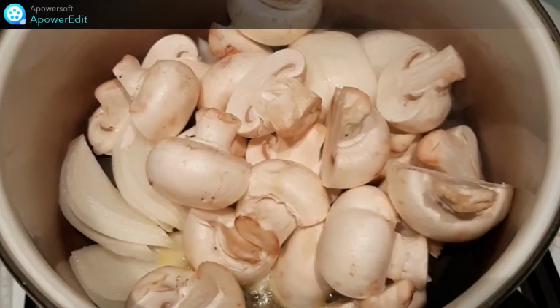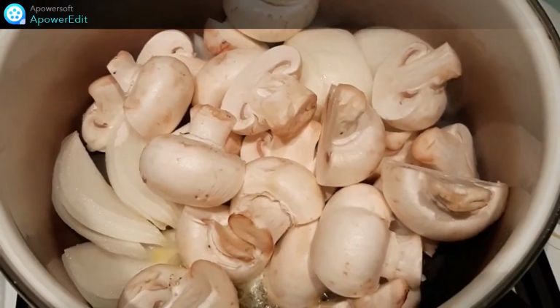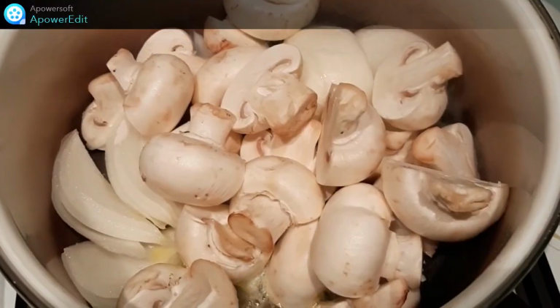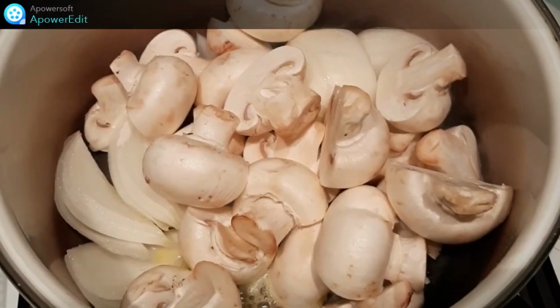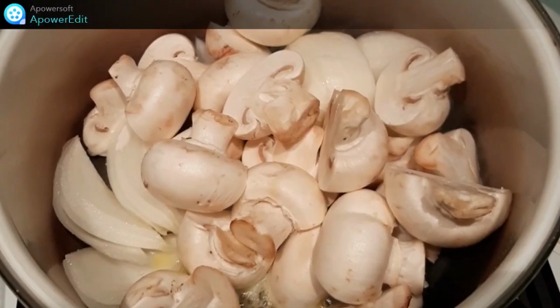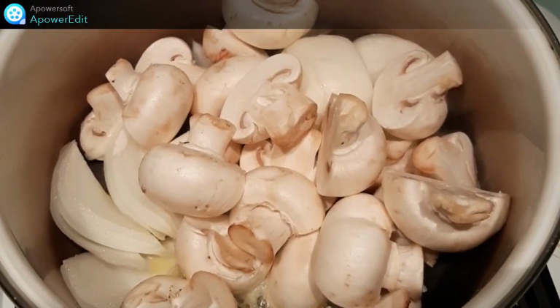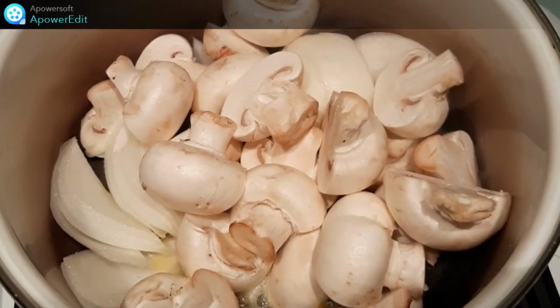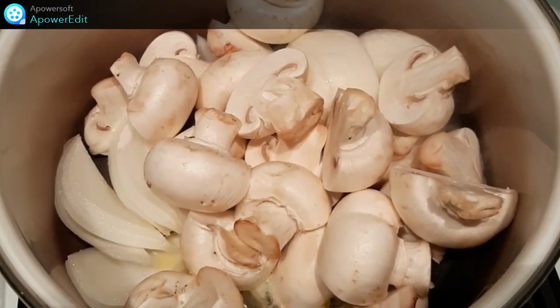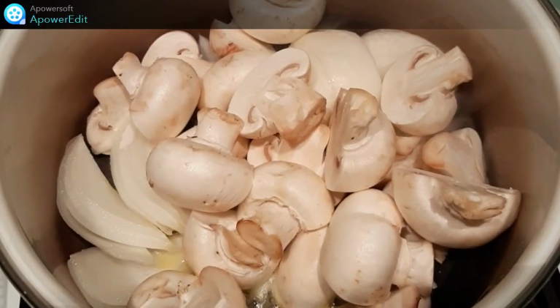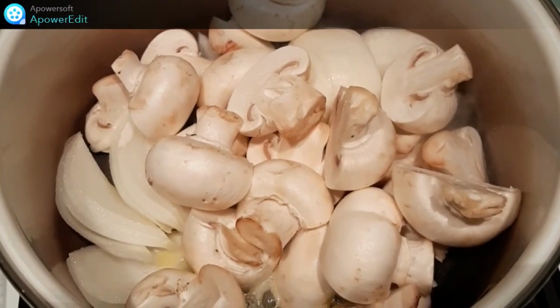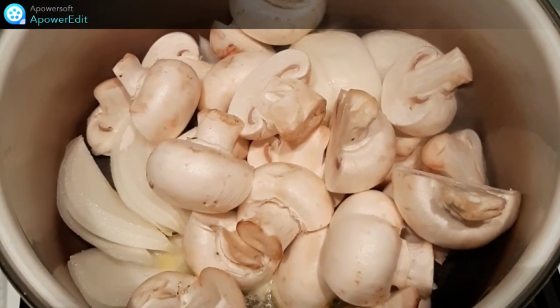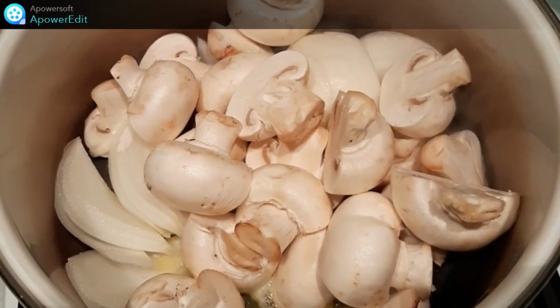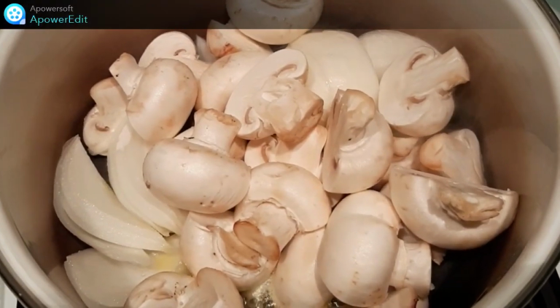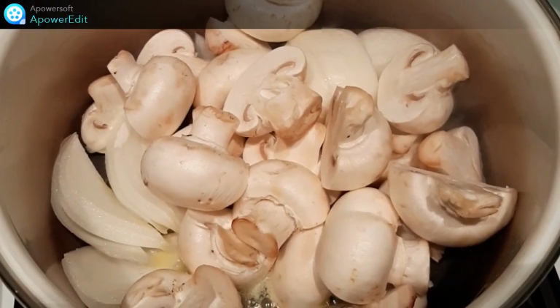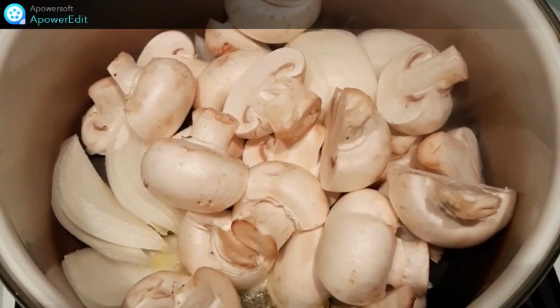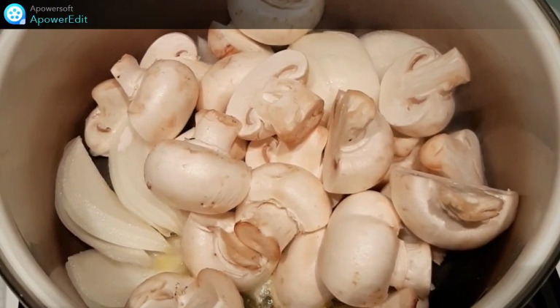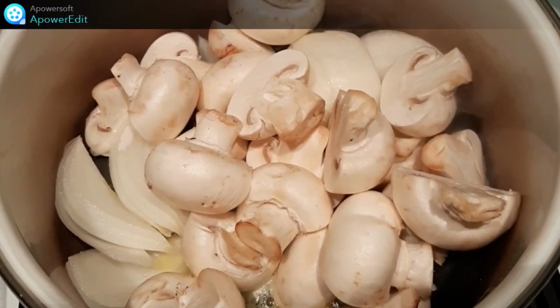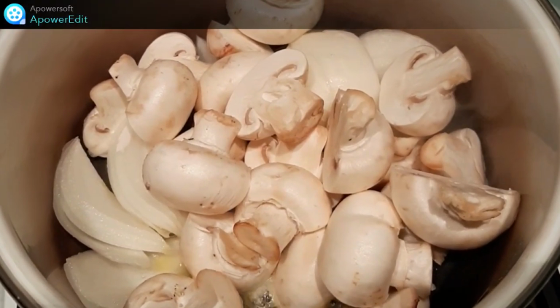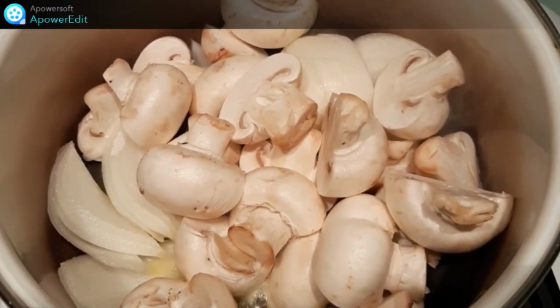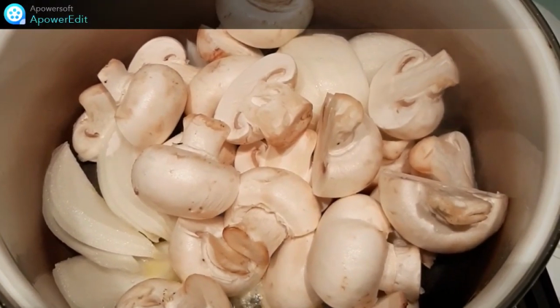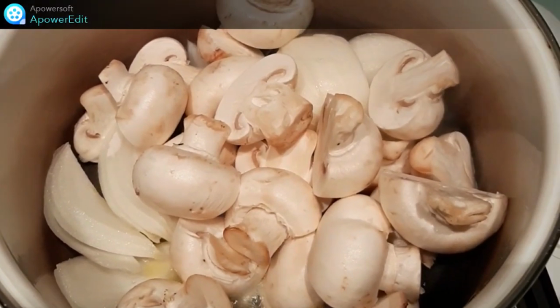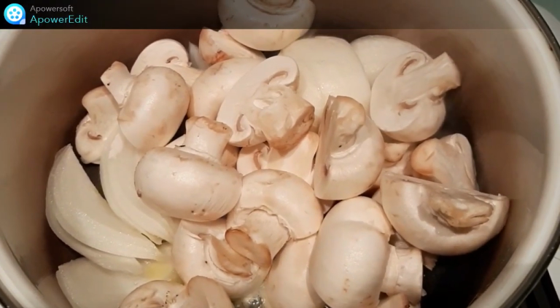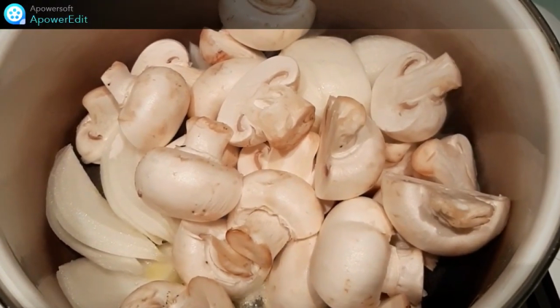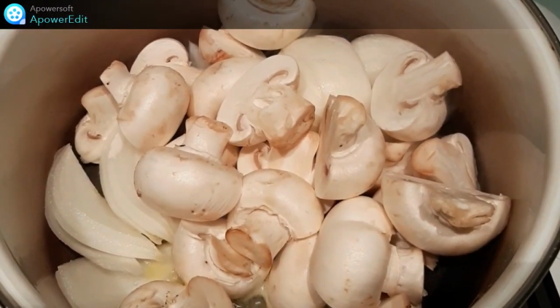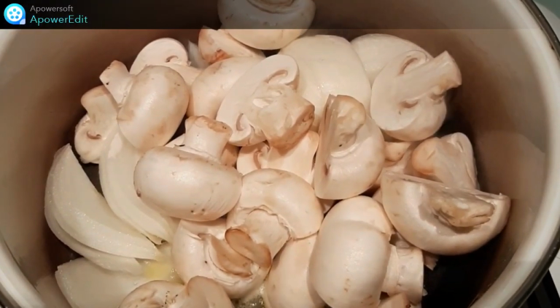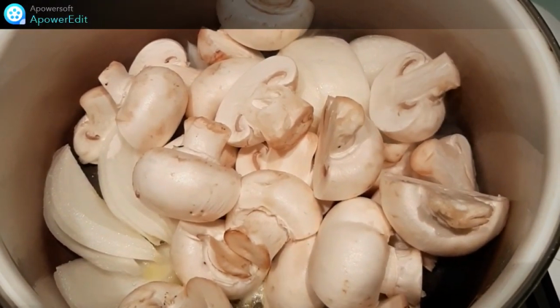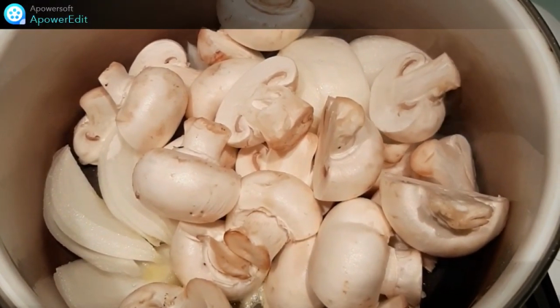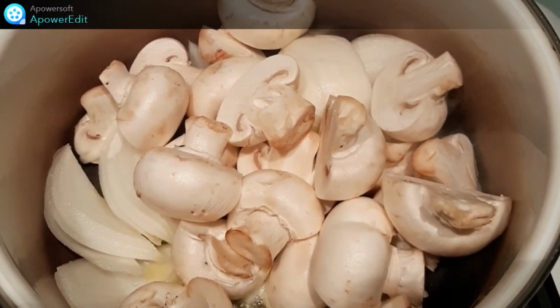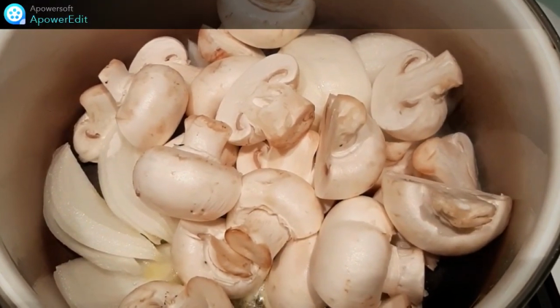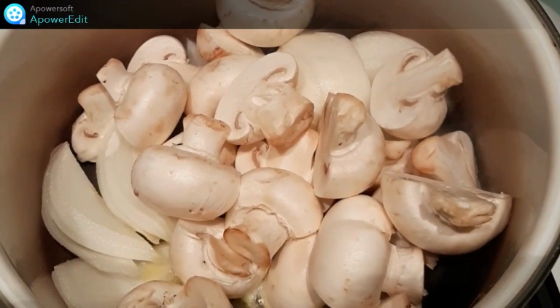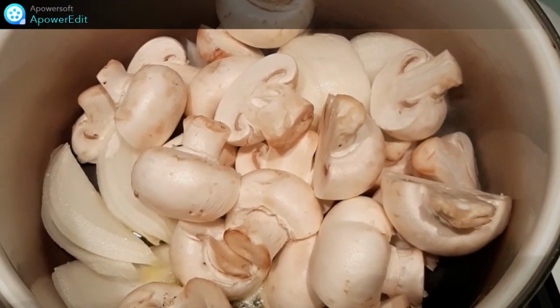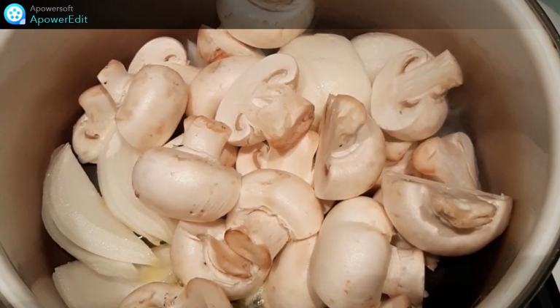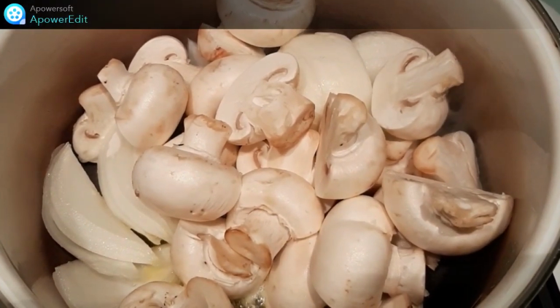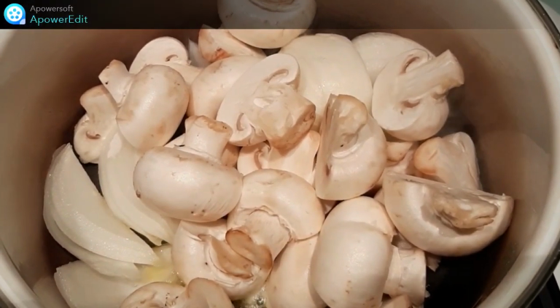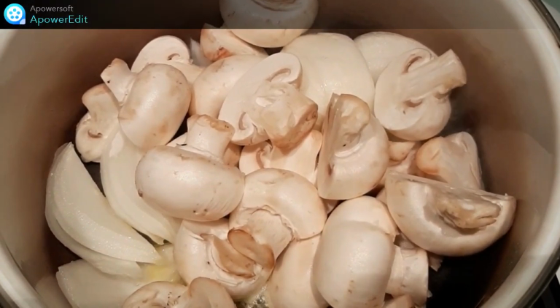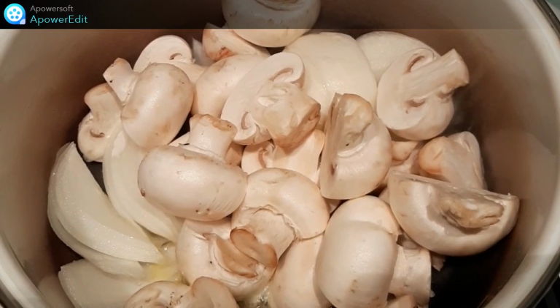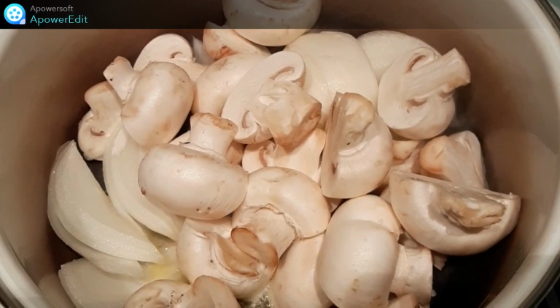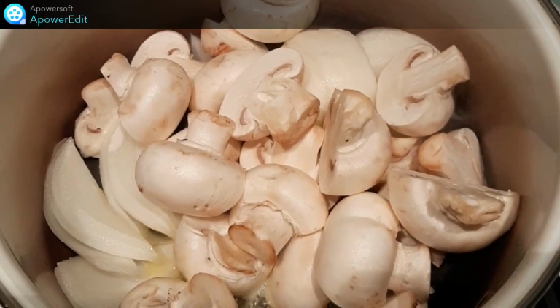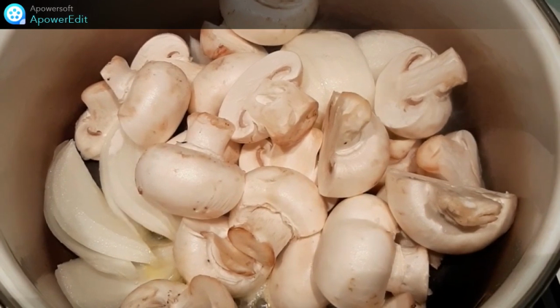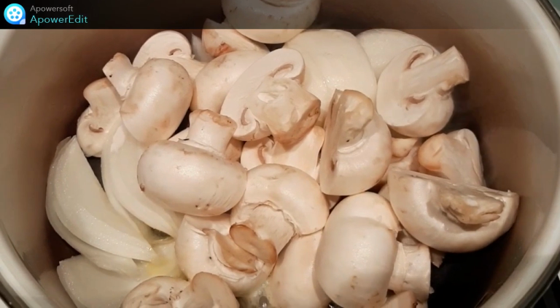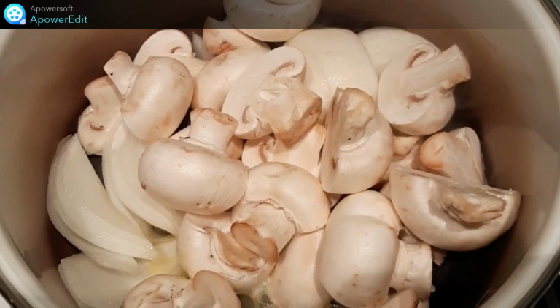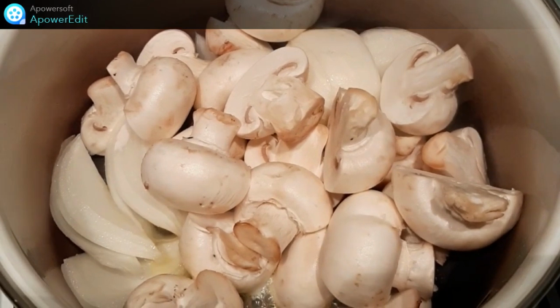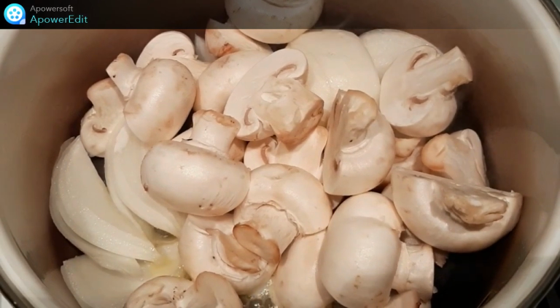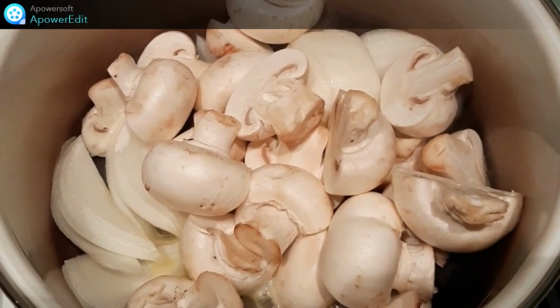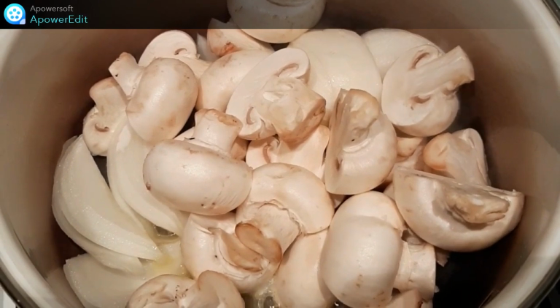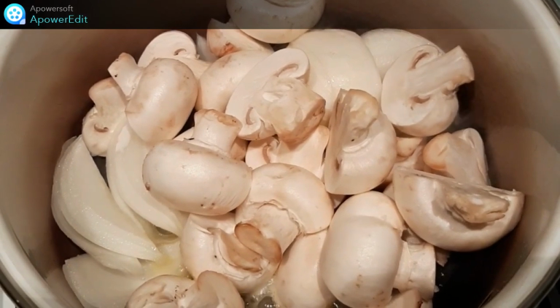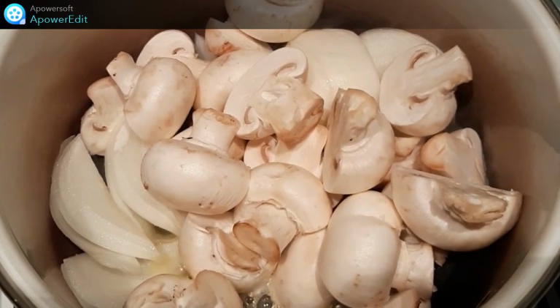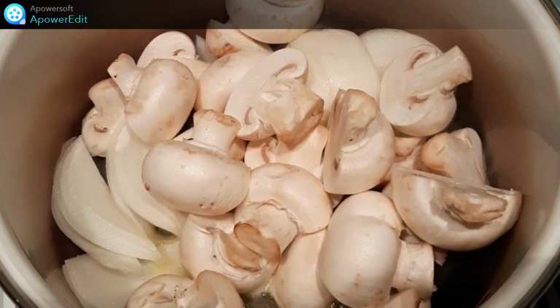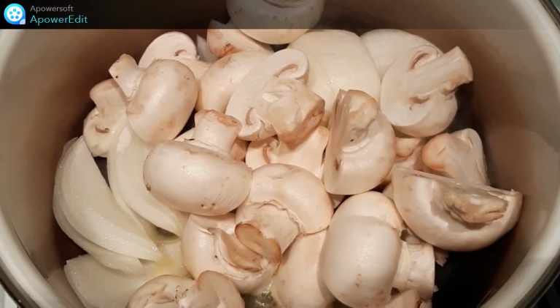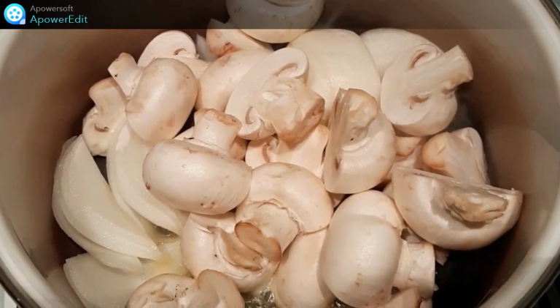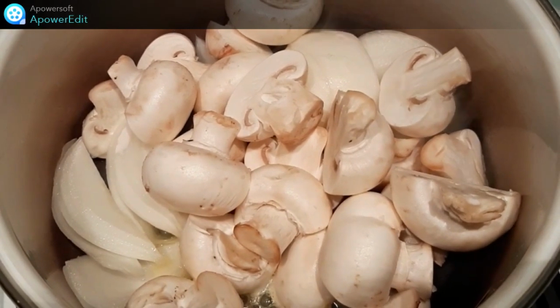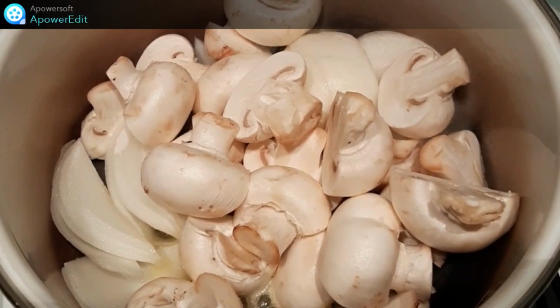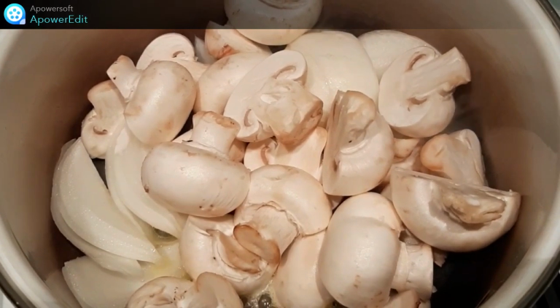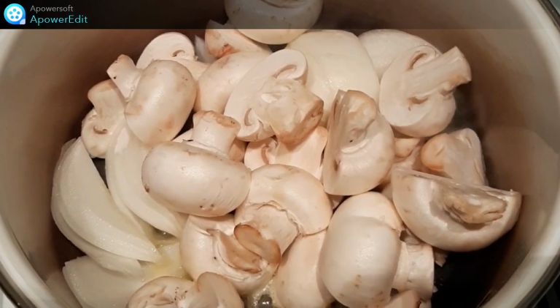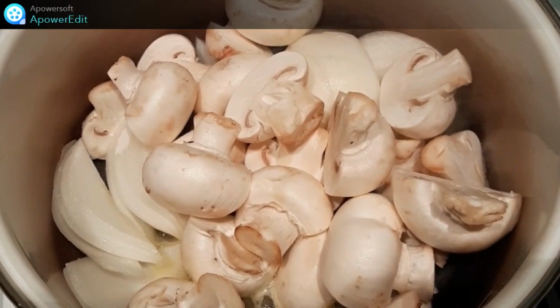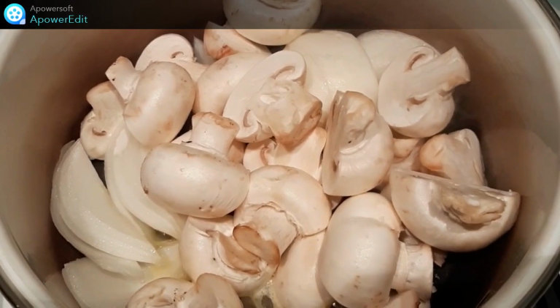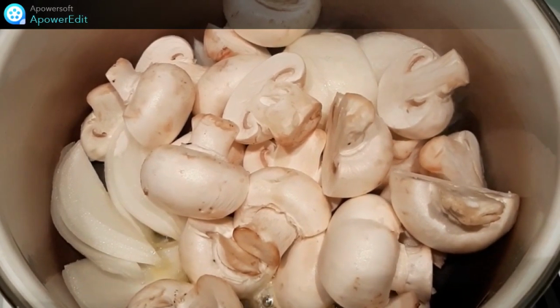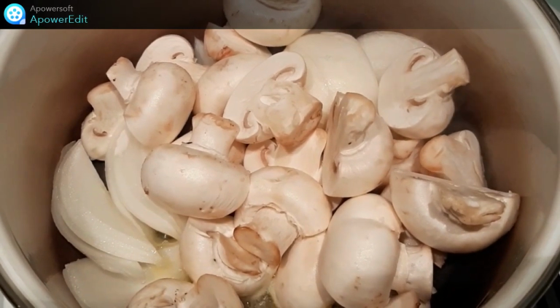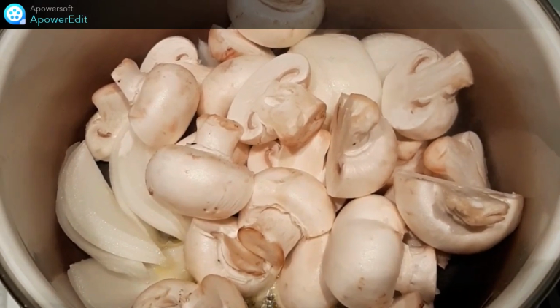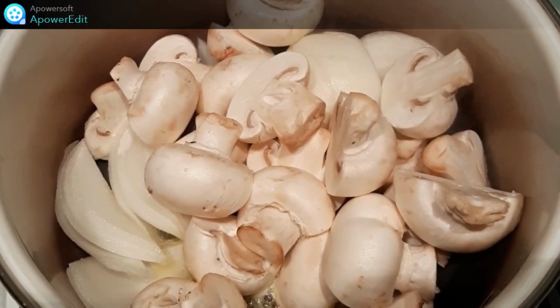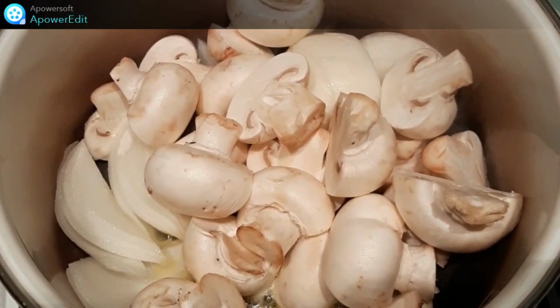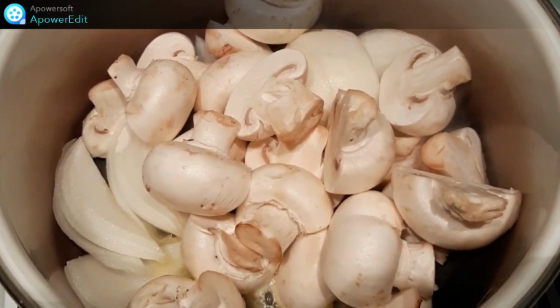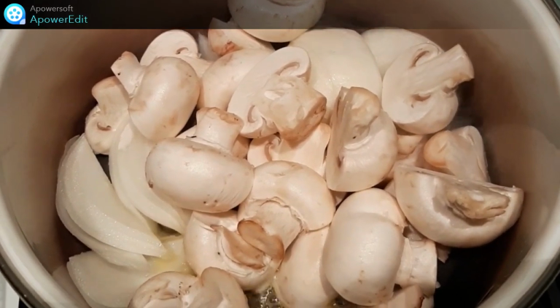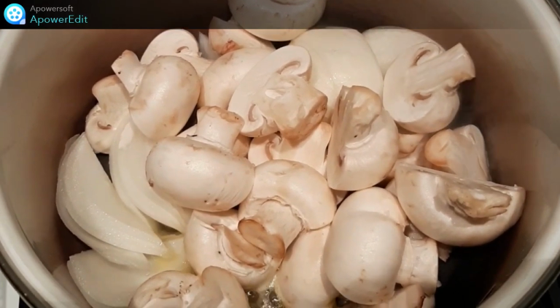Dans une casserole avec du beurre, je fais revenir mes oignons et mes champignons grossièrement coupés.